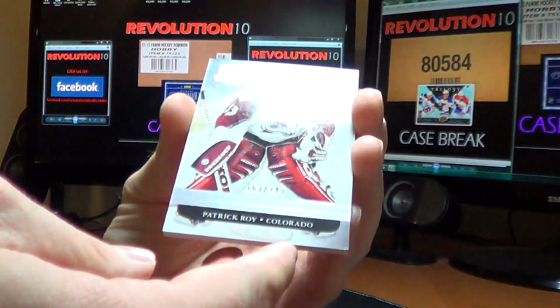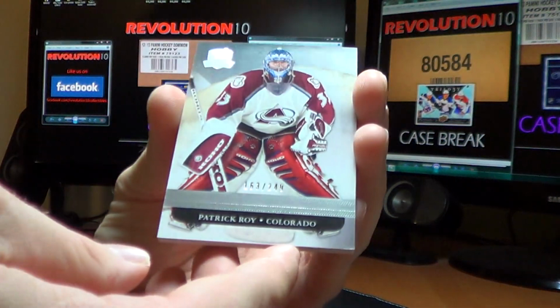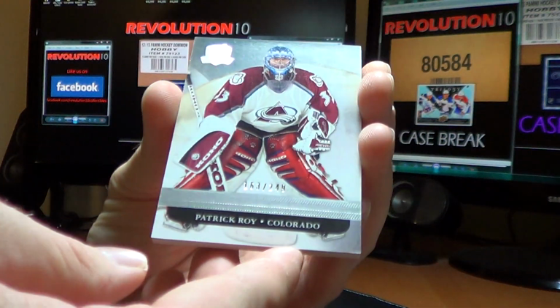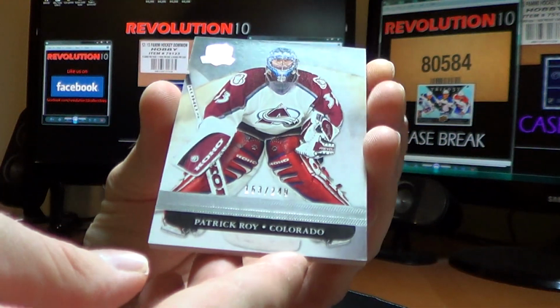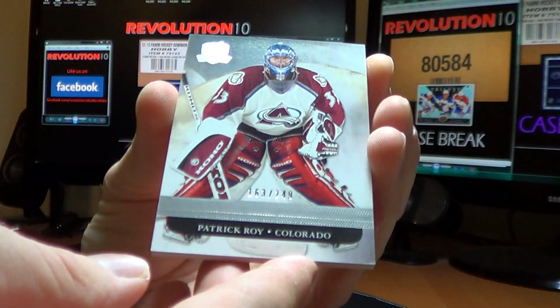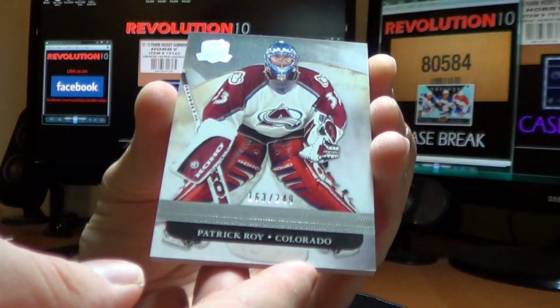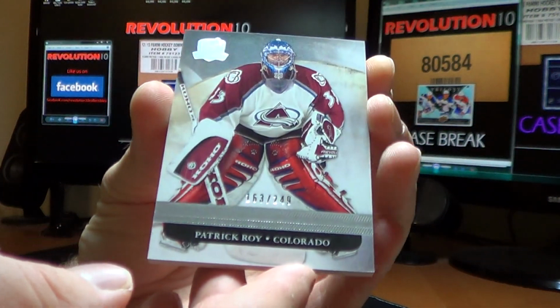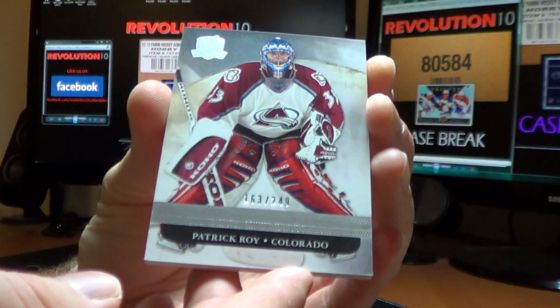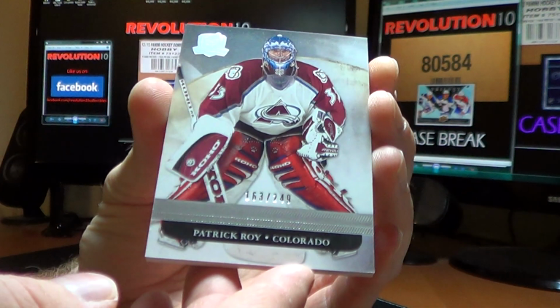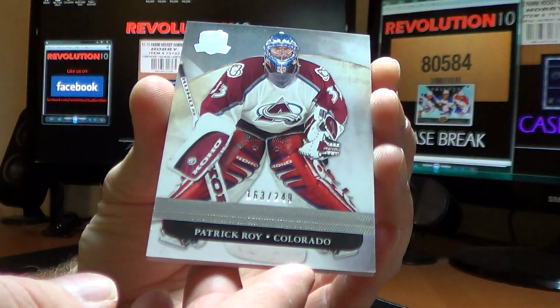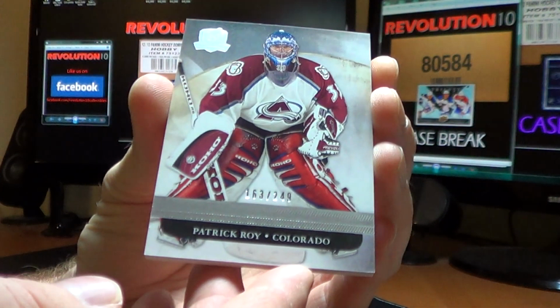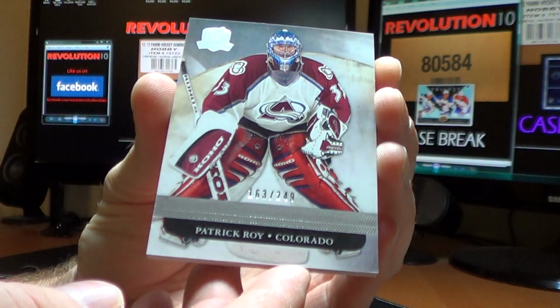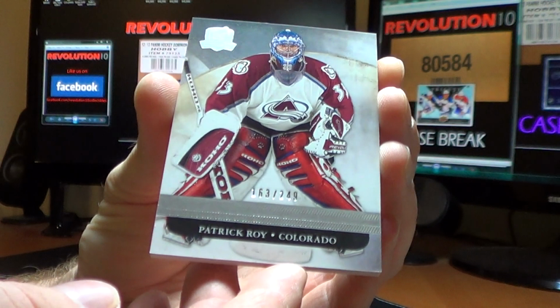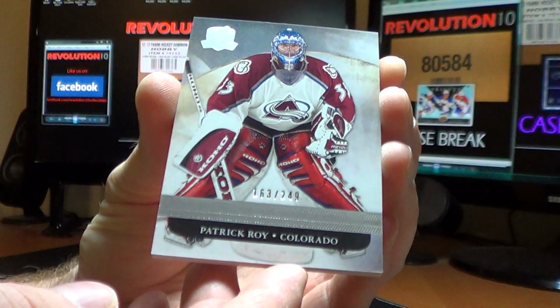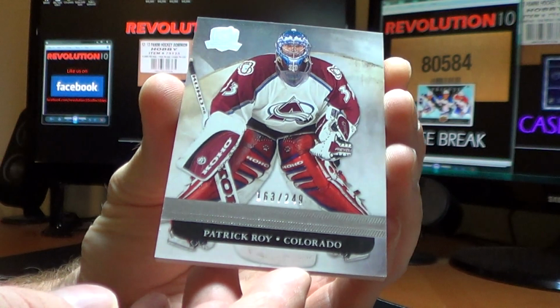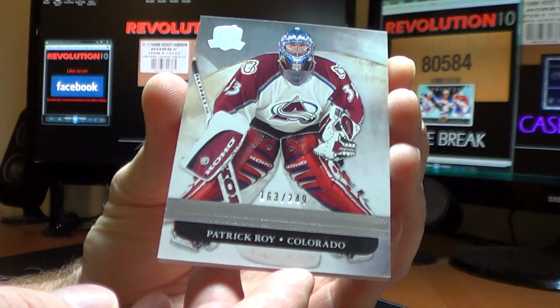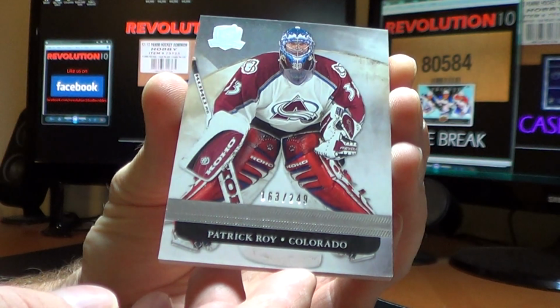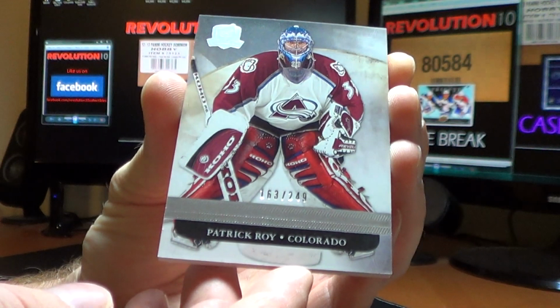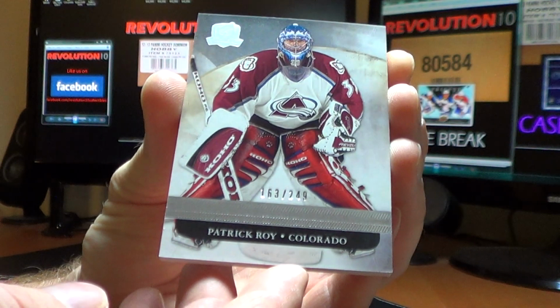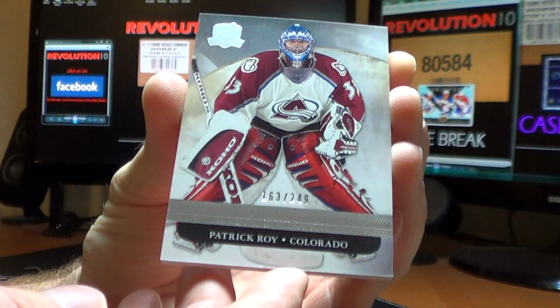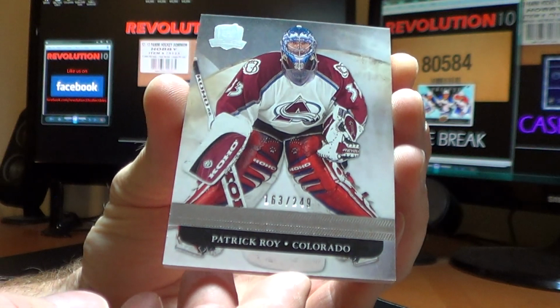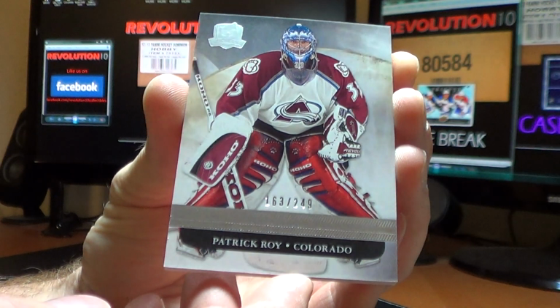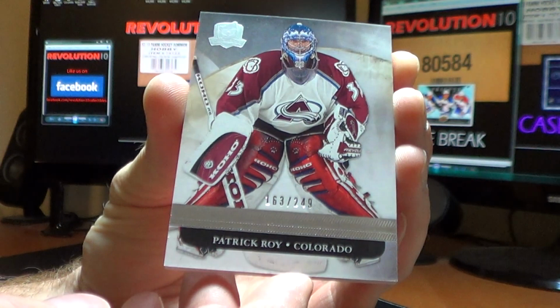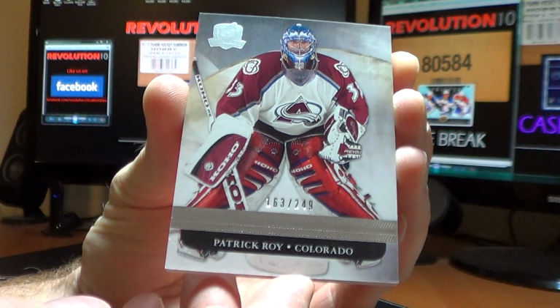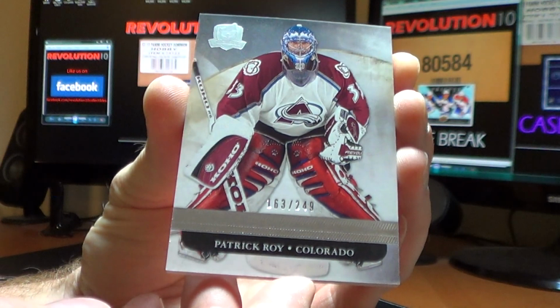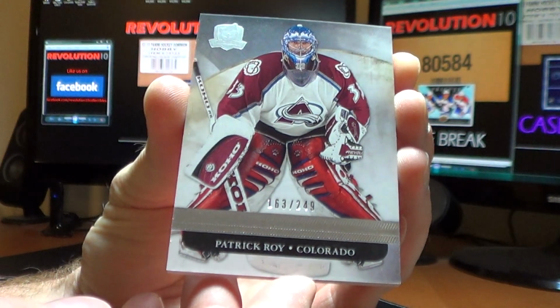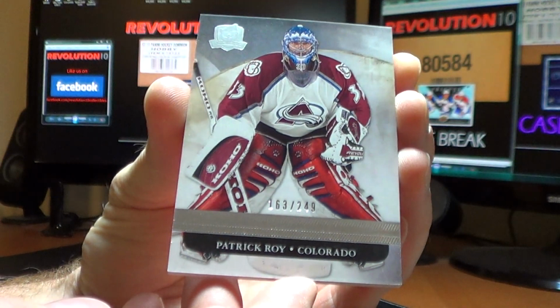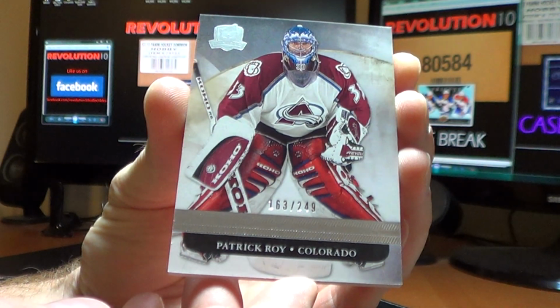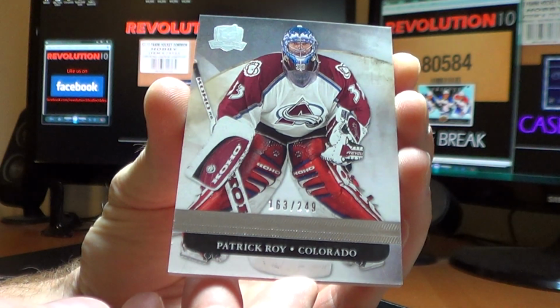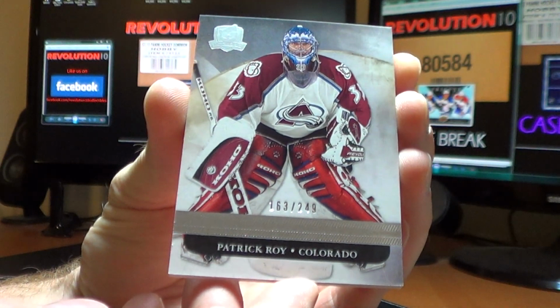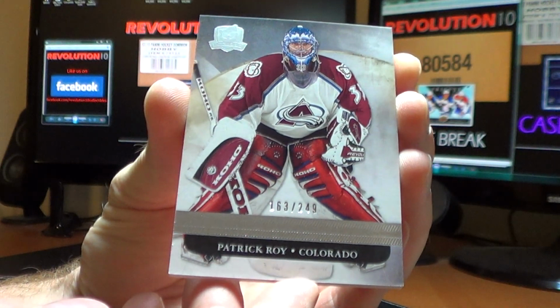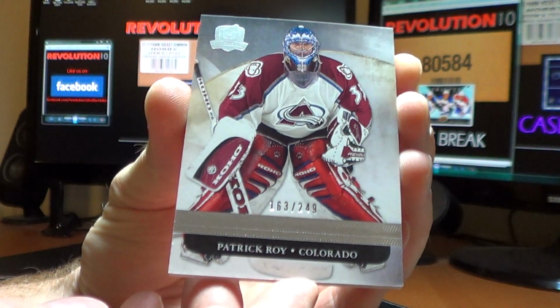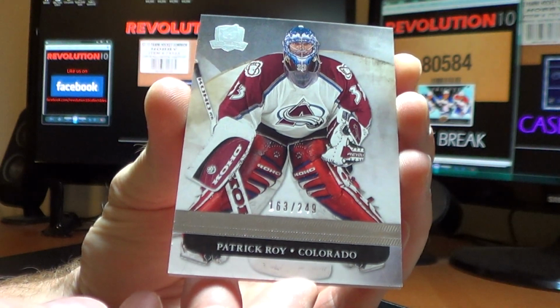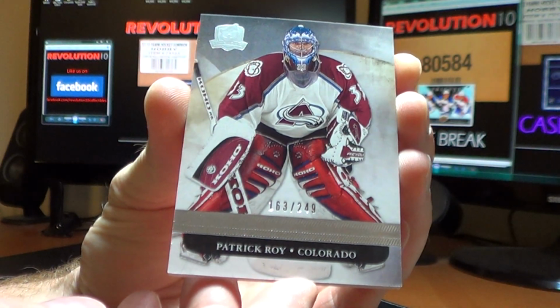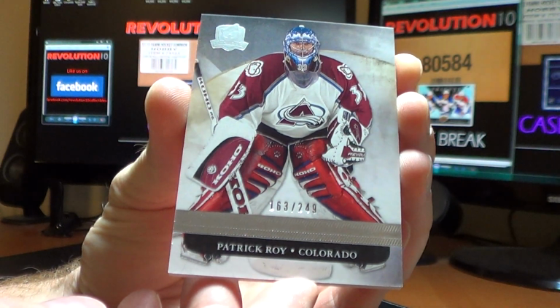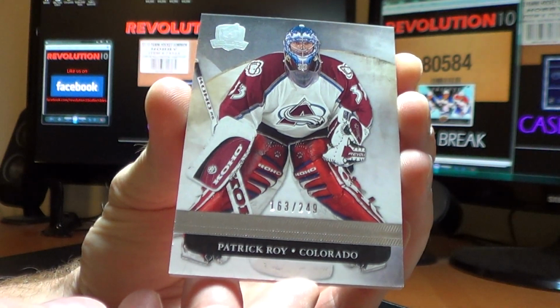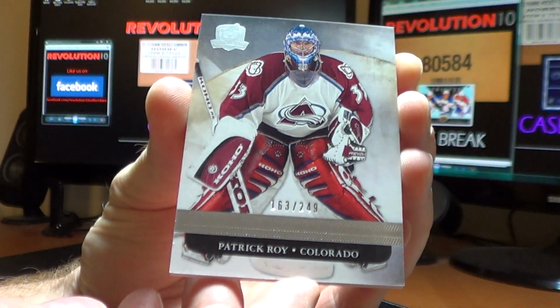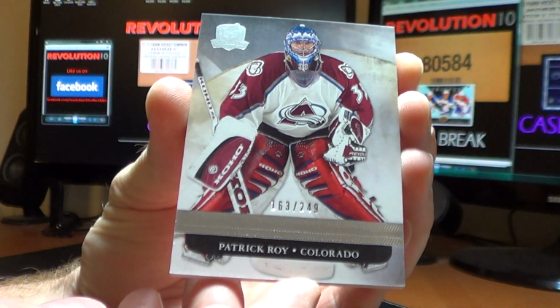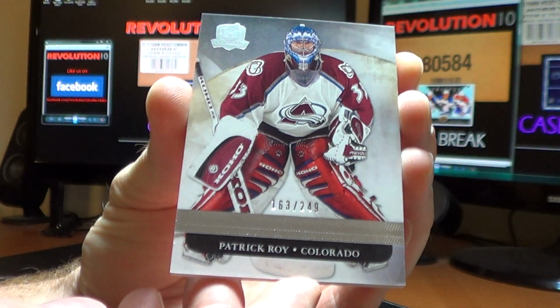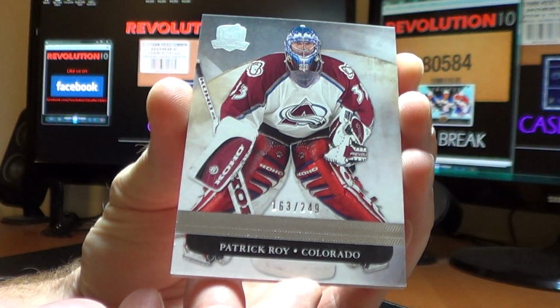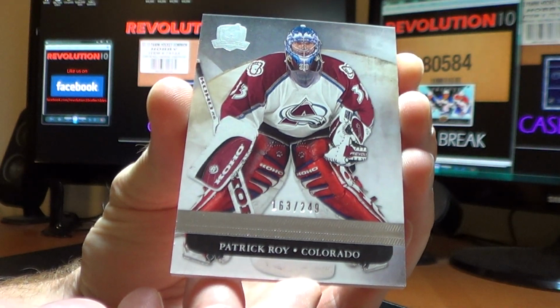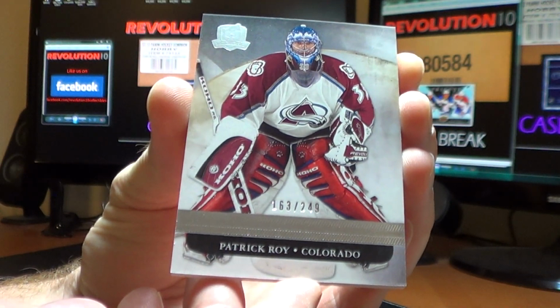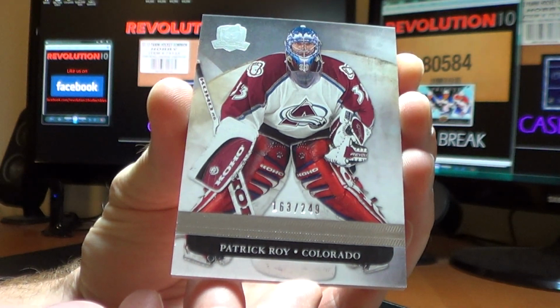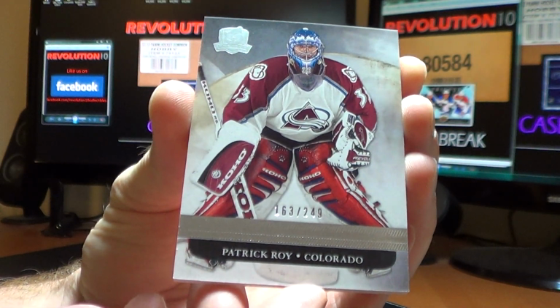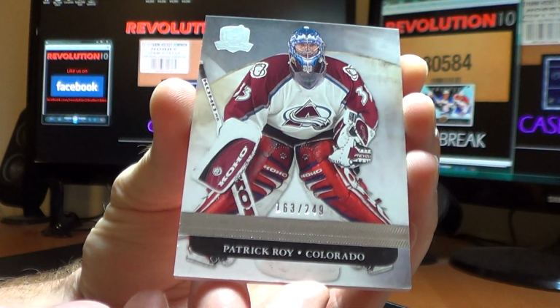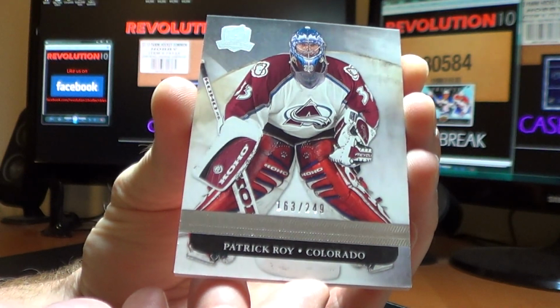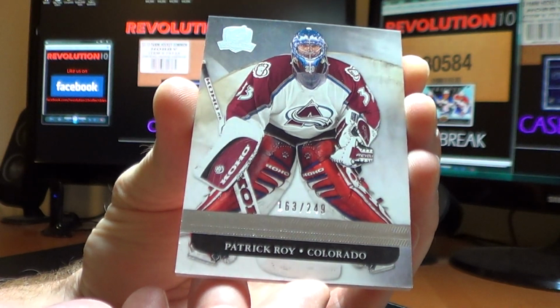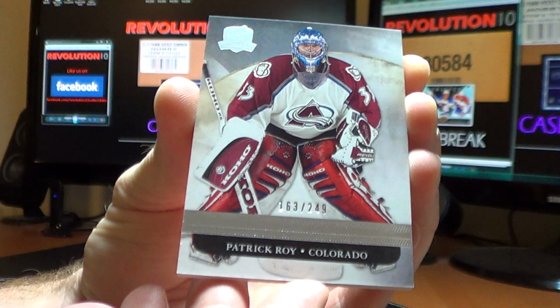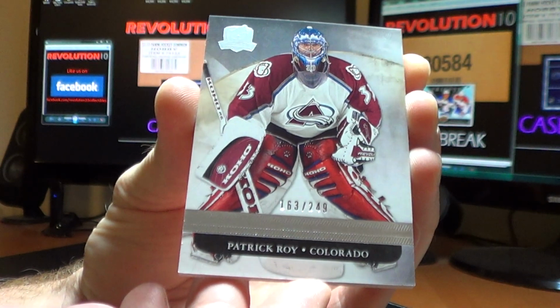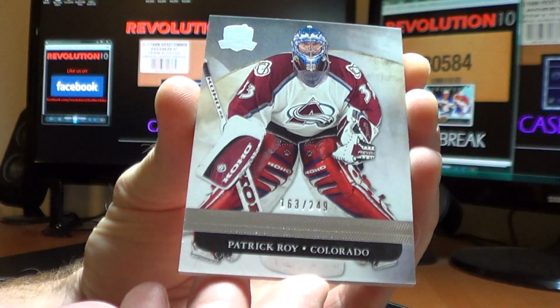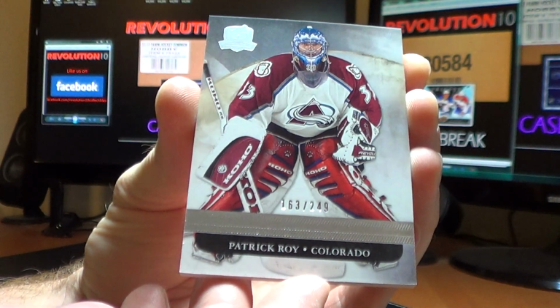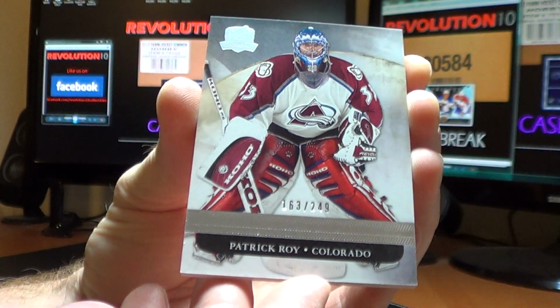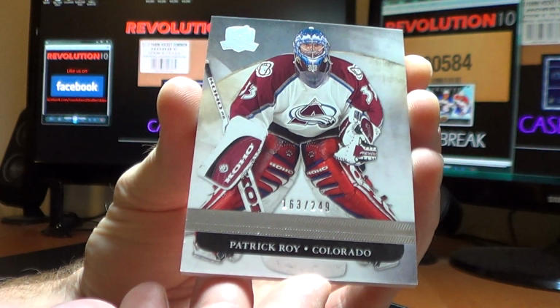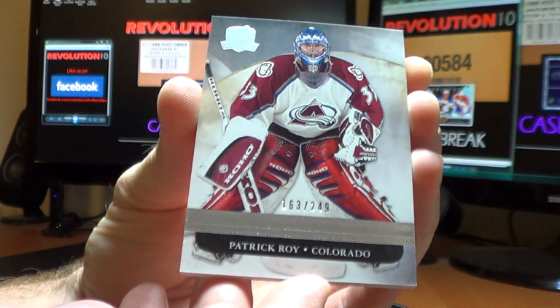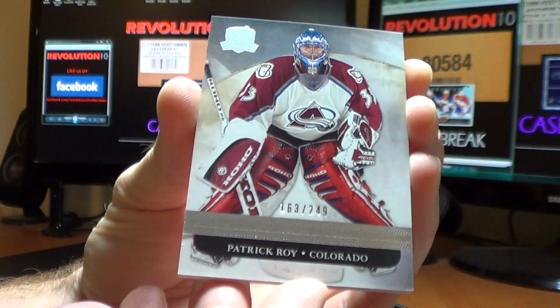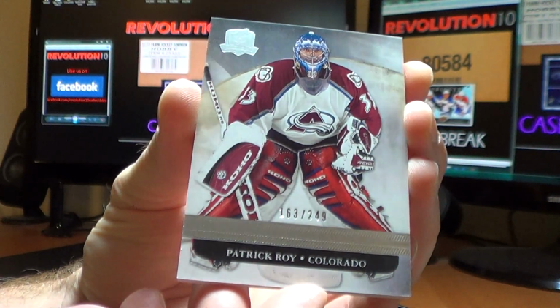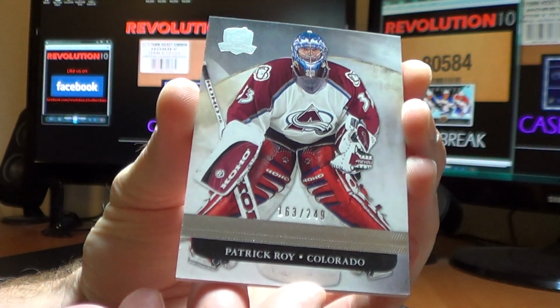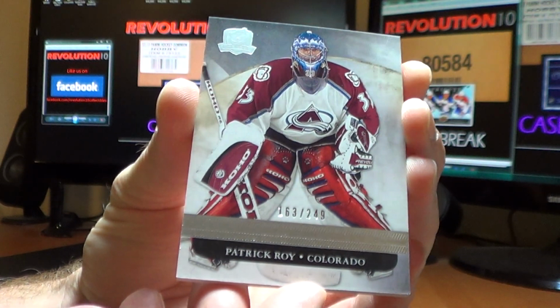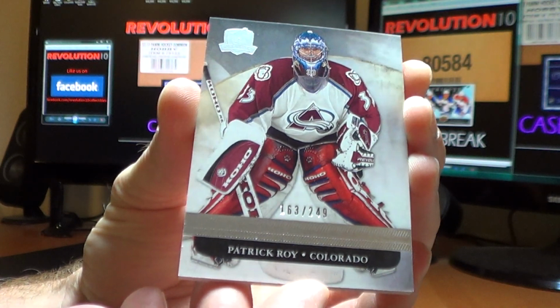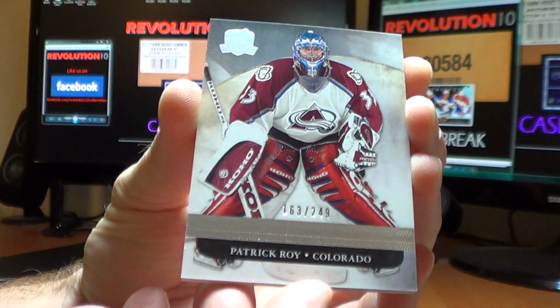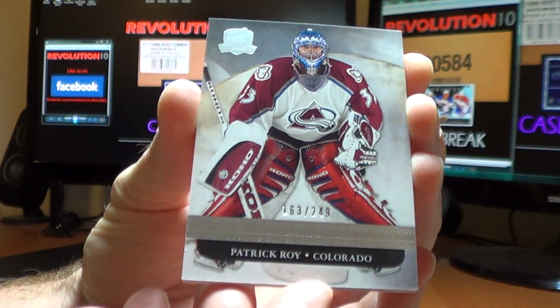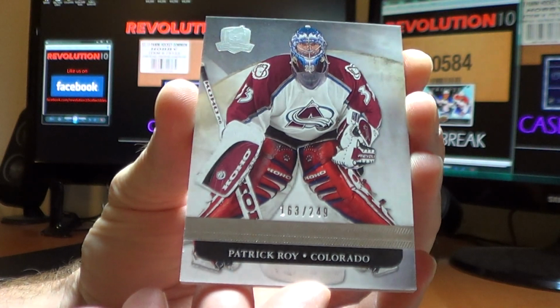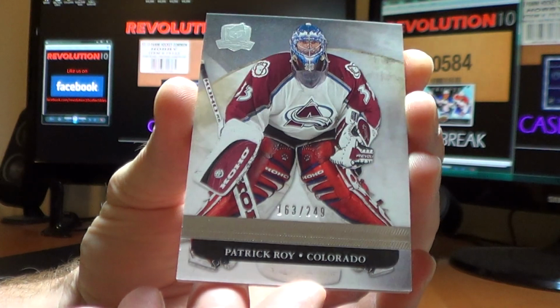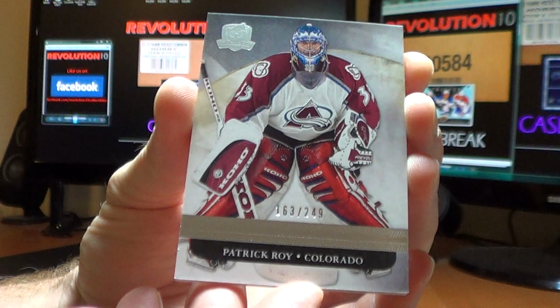And last but not least, for the Colorado Avalanche — base card of Patrick Waugh, numbered 163 of 249.